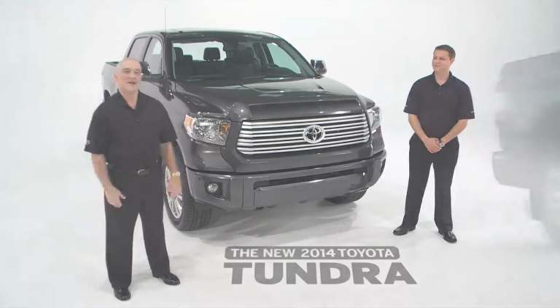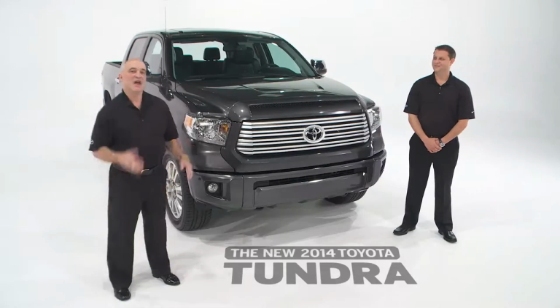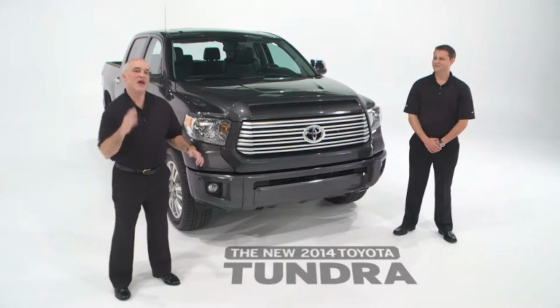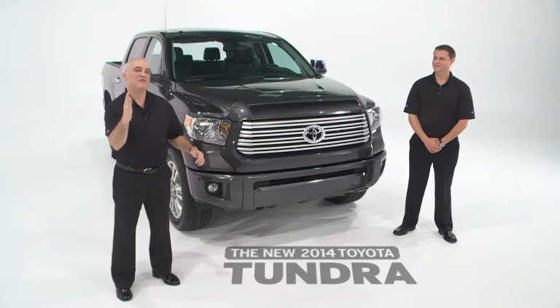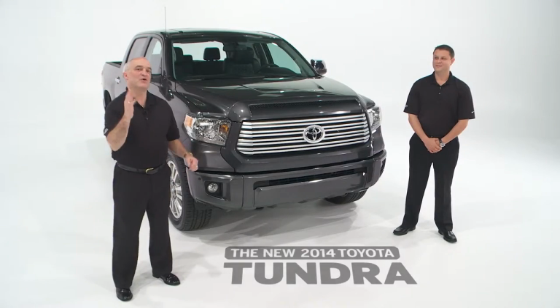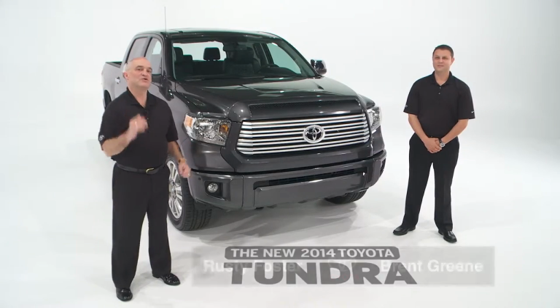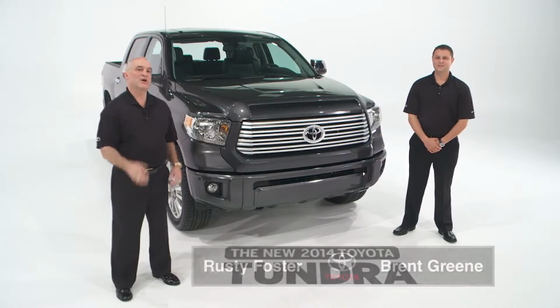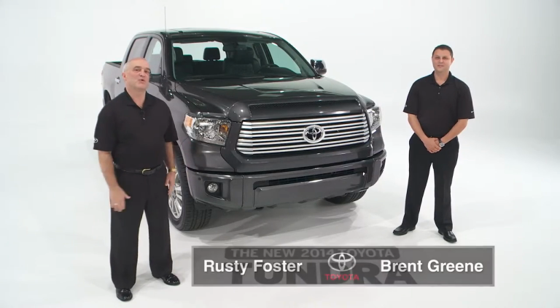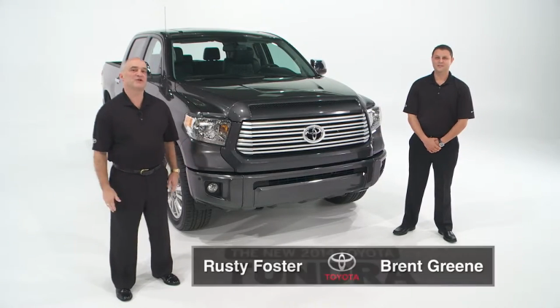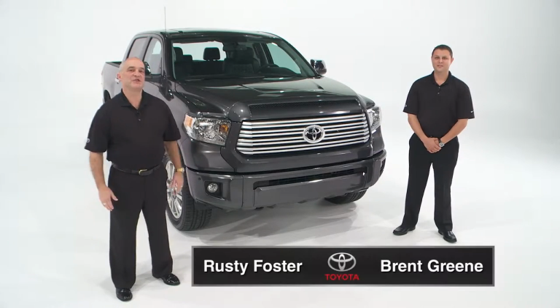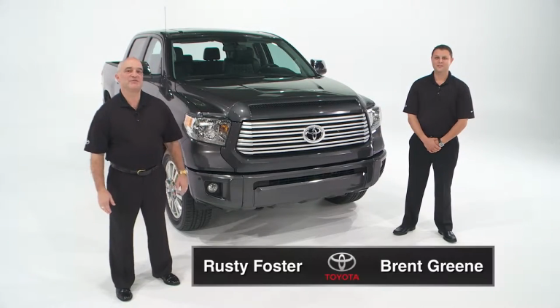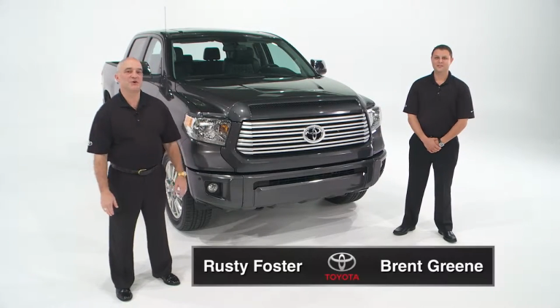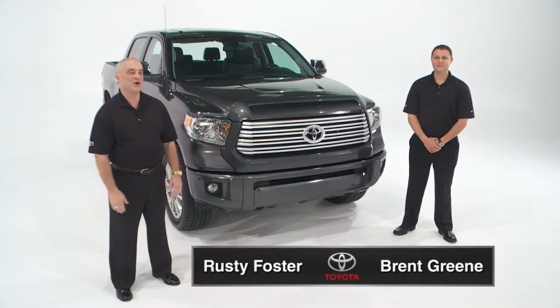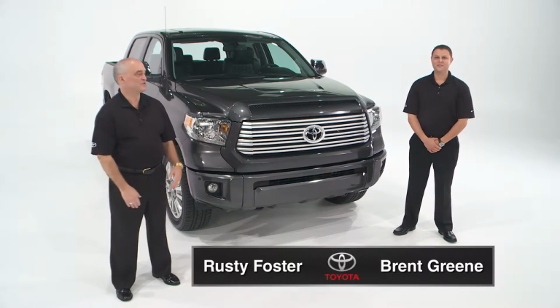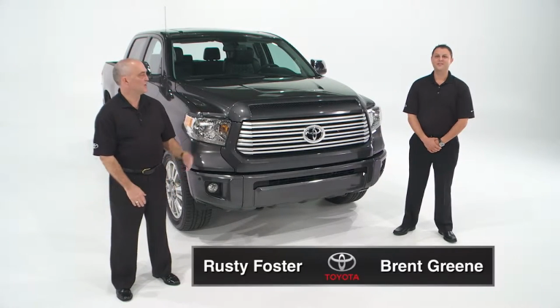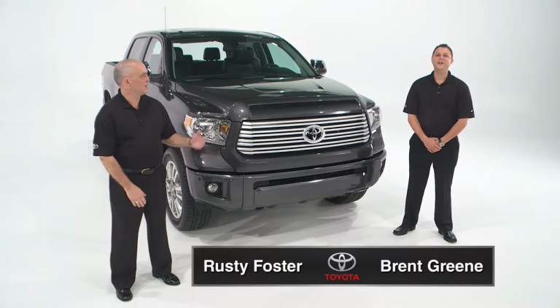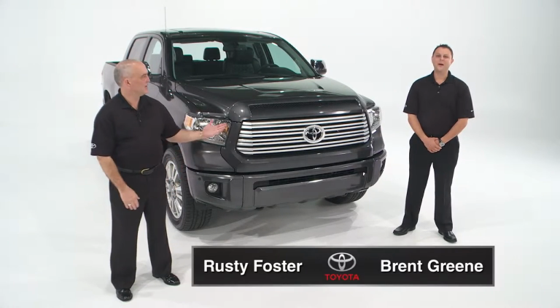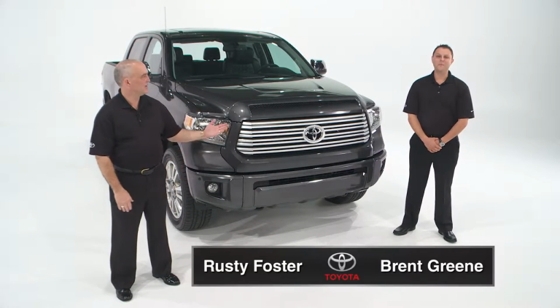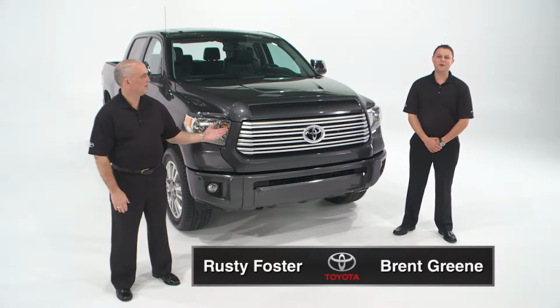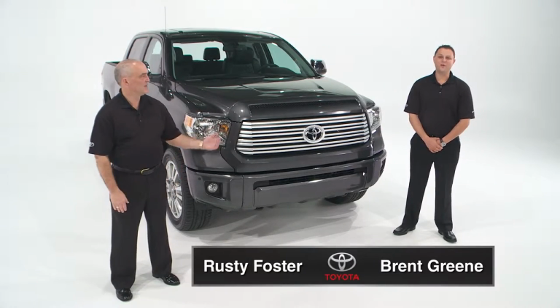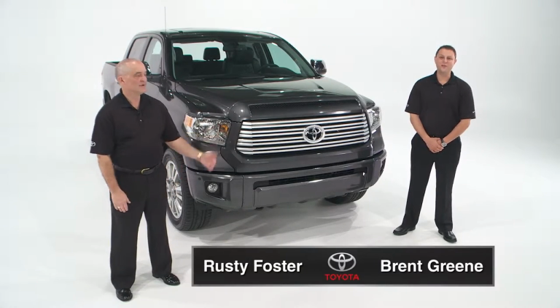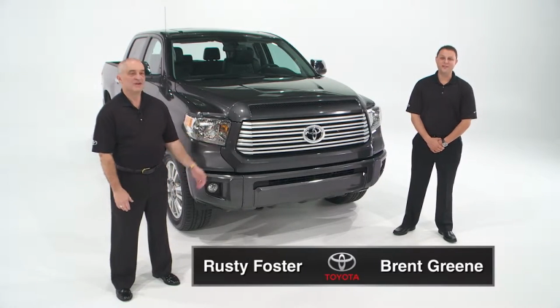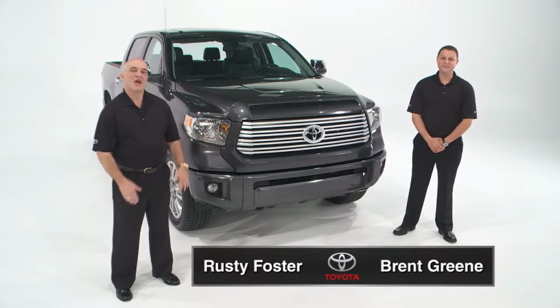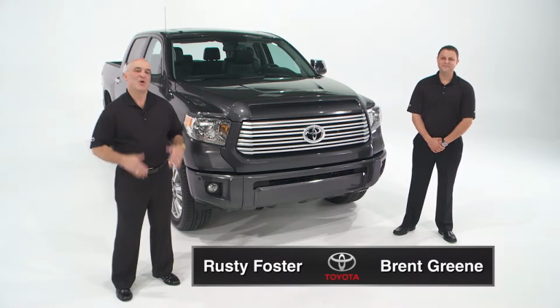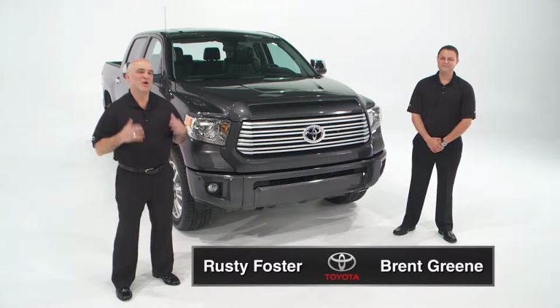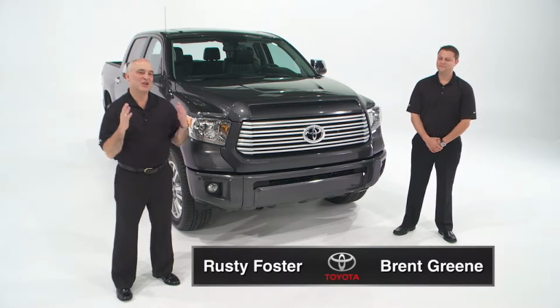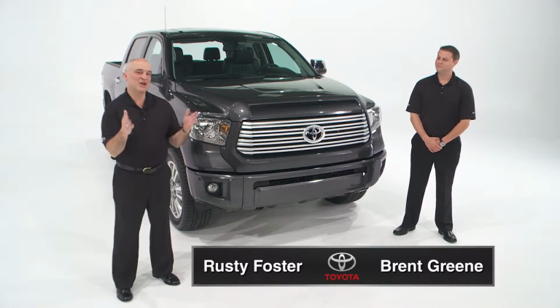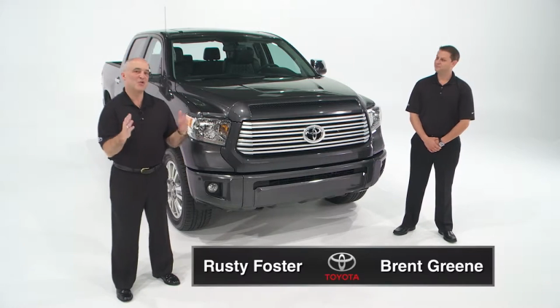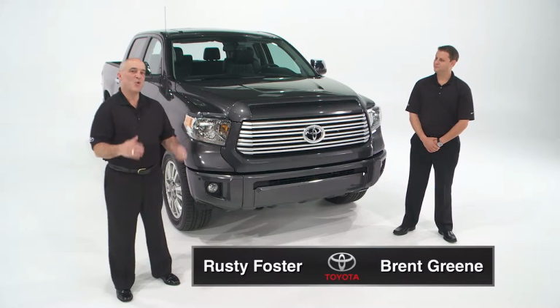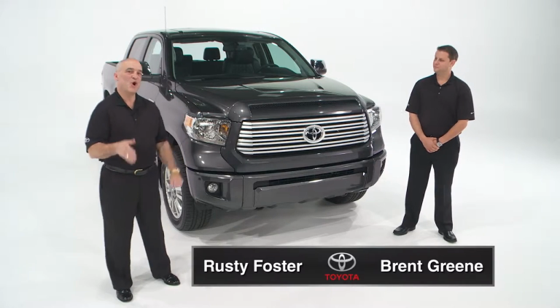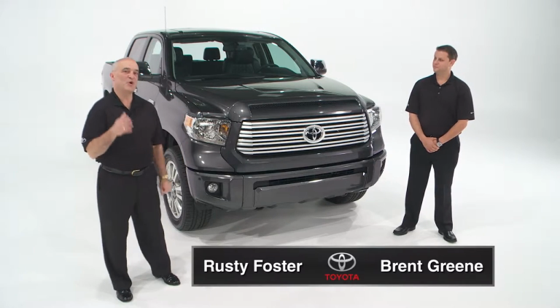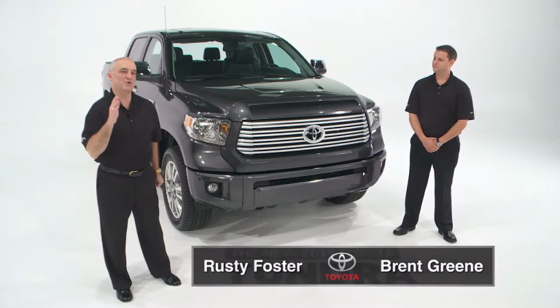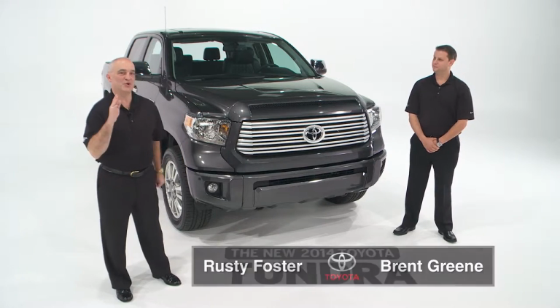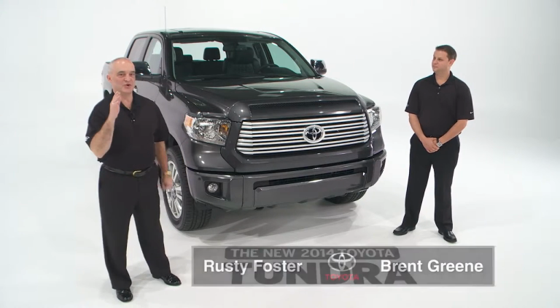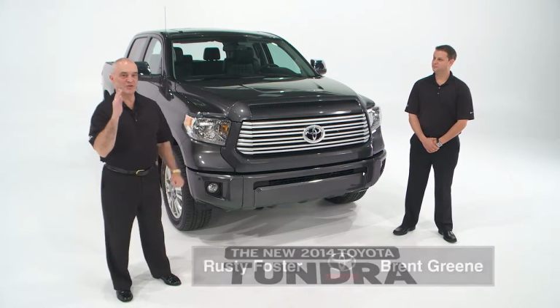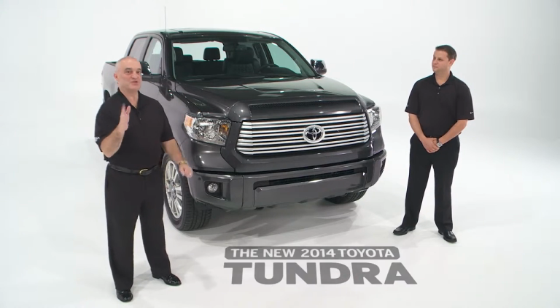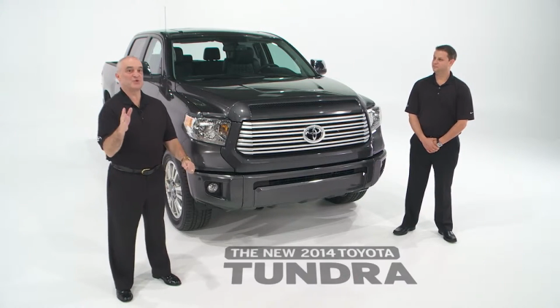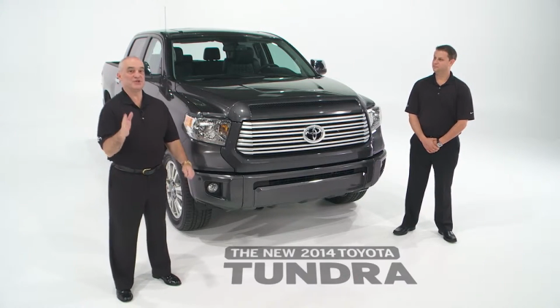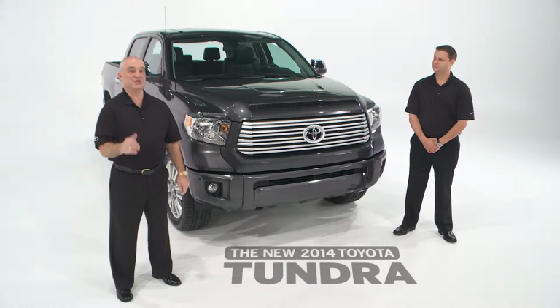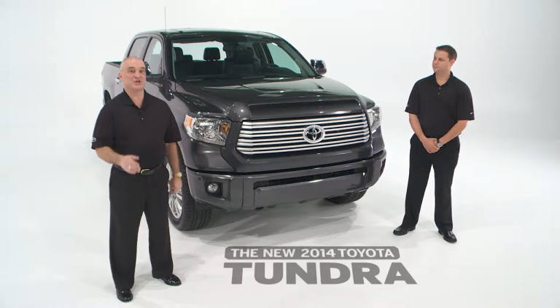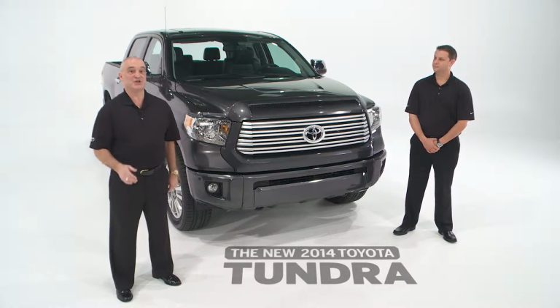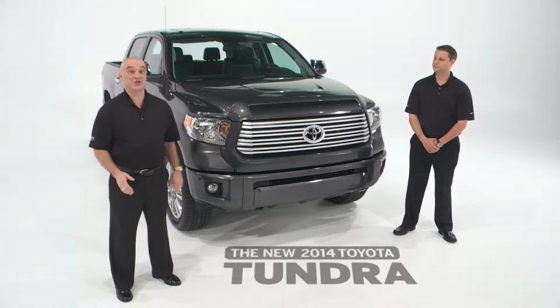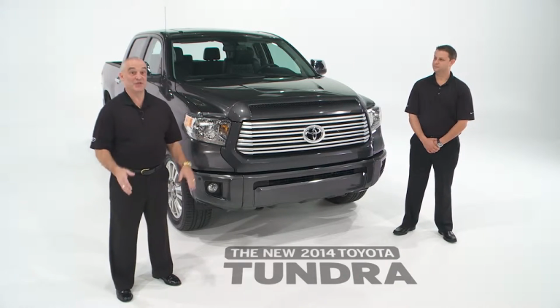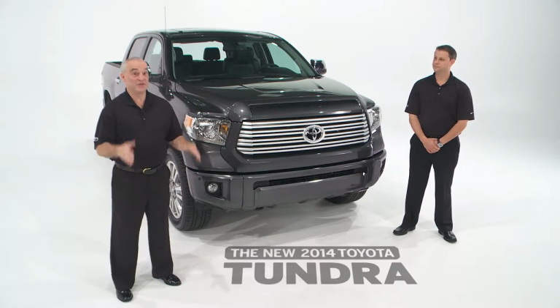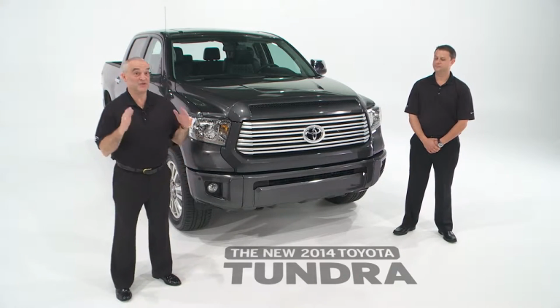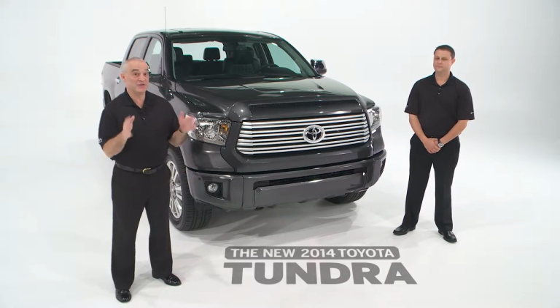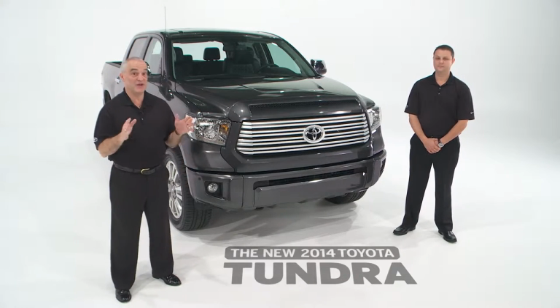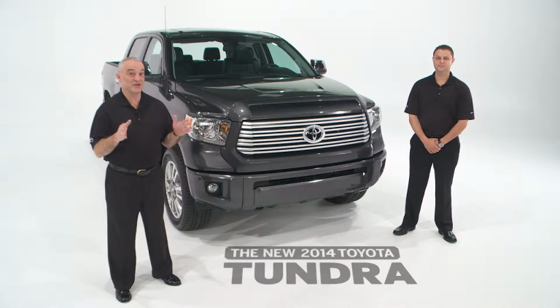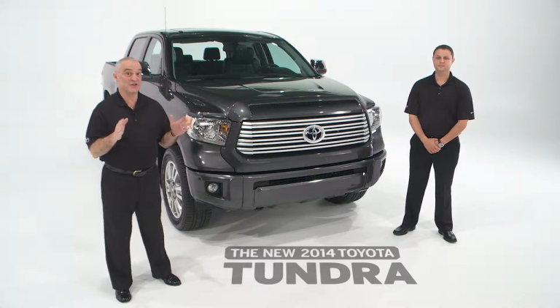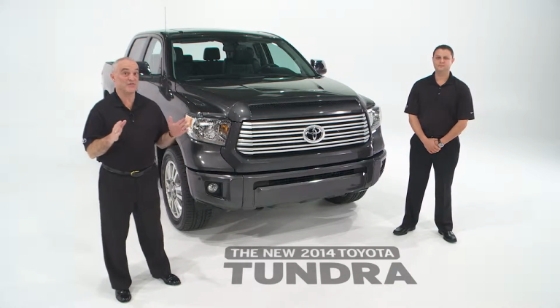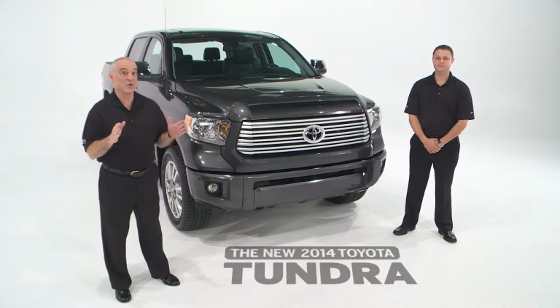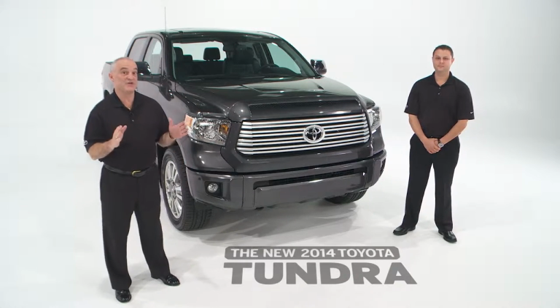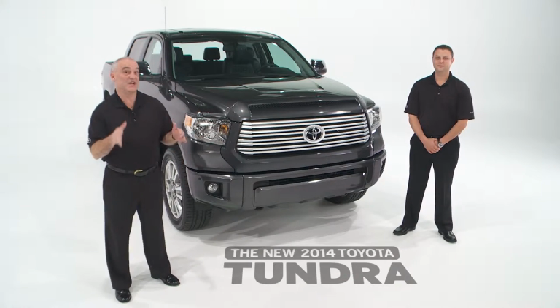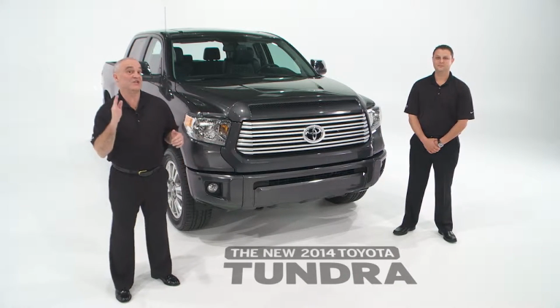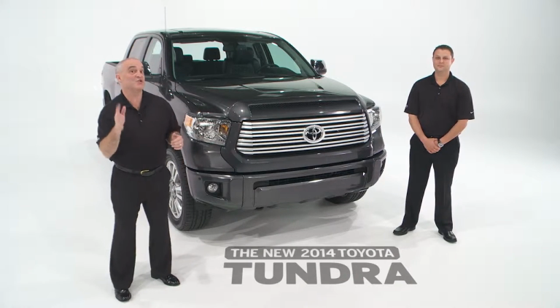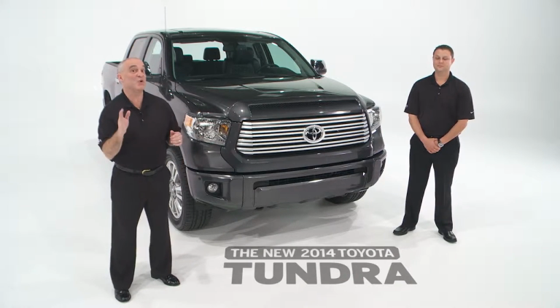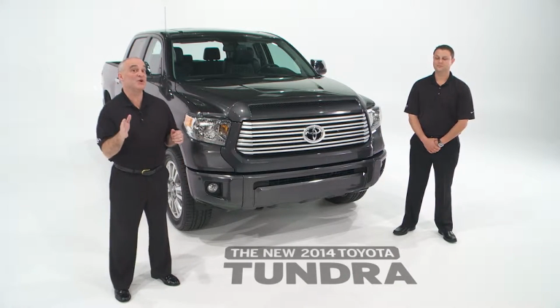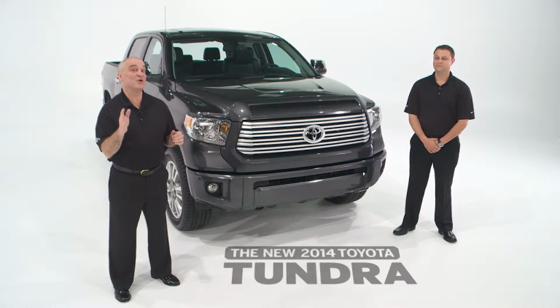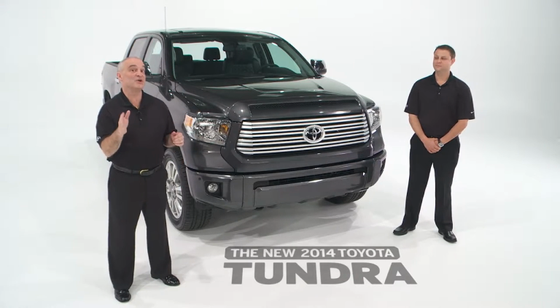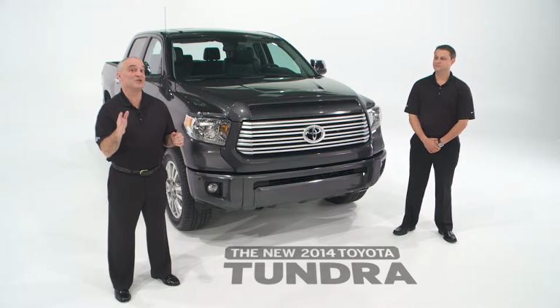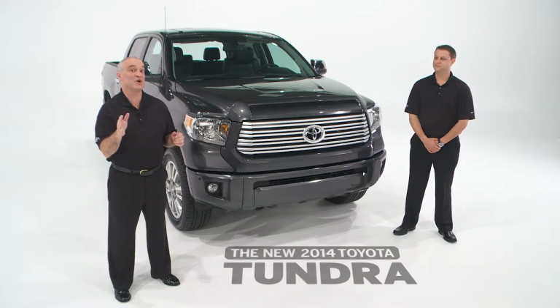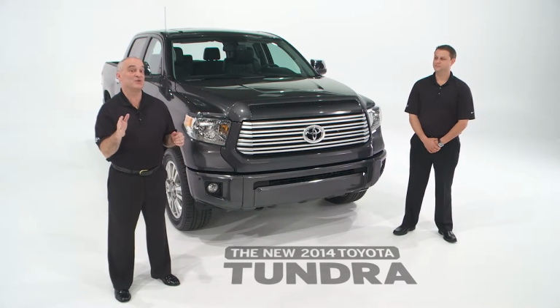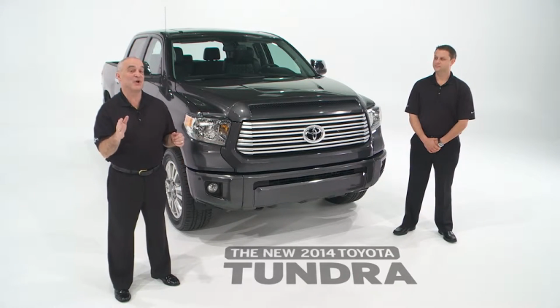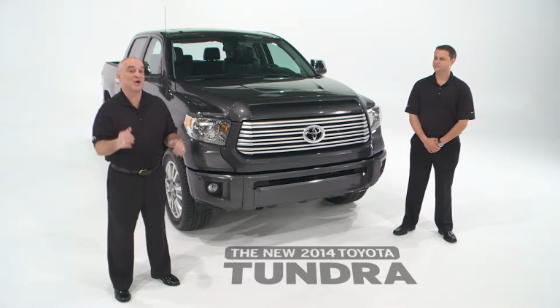Hey folks, I'm Rusty Foster. And I'm Brent Green. And we'd like to welcome you to this presentation of the 2014 Toyota Tundra.